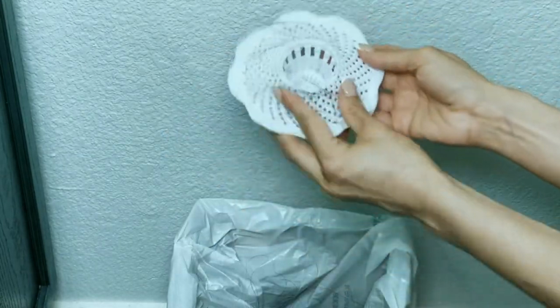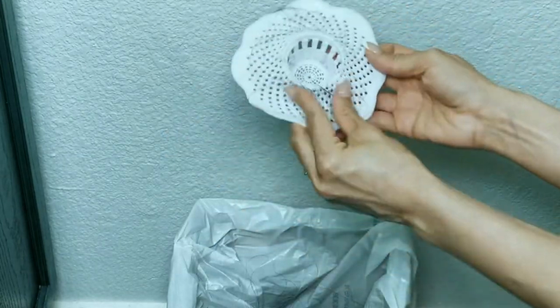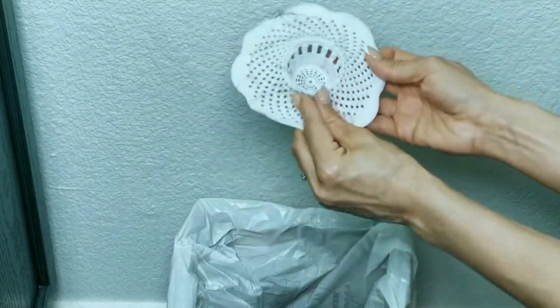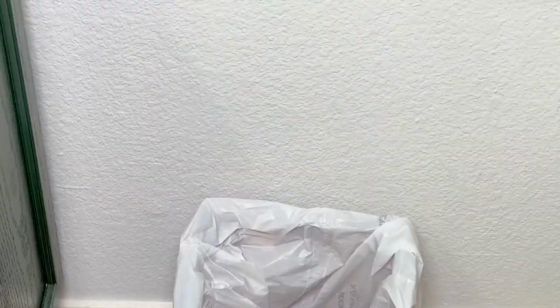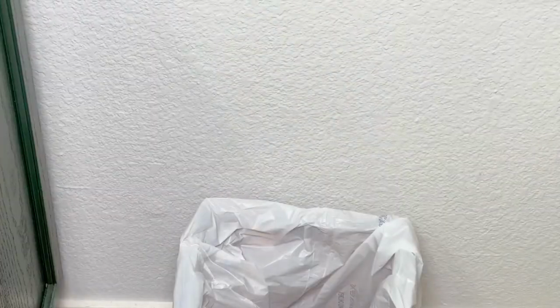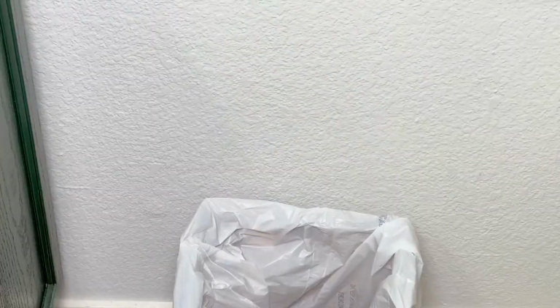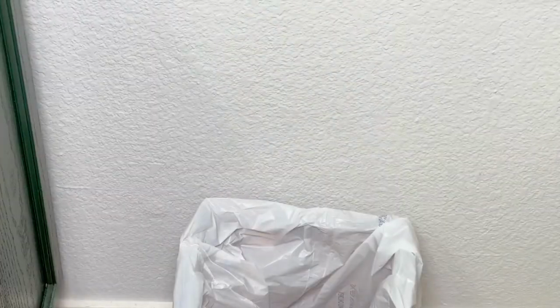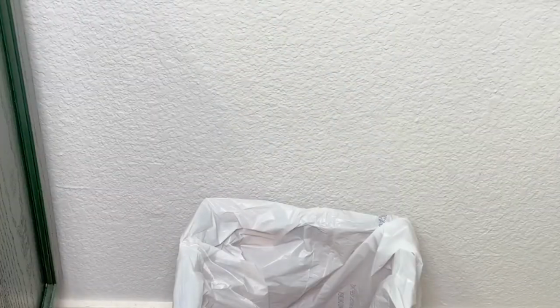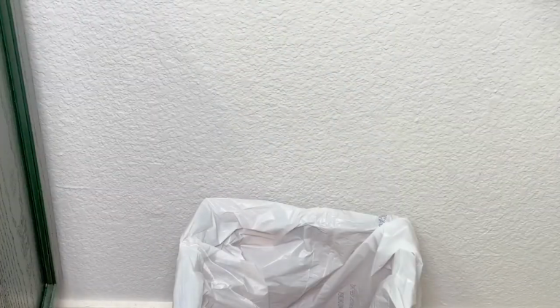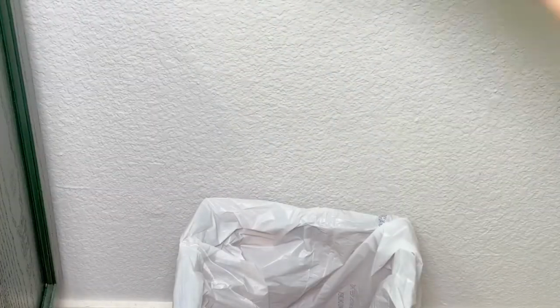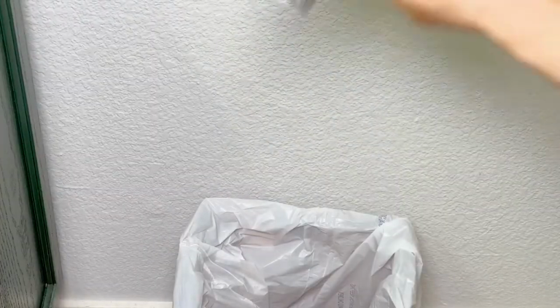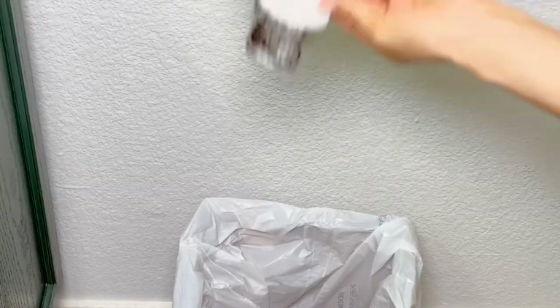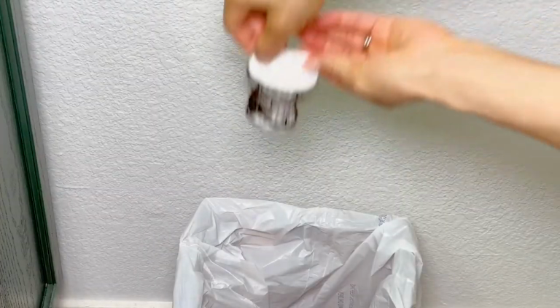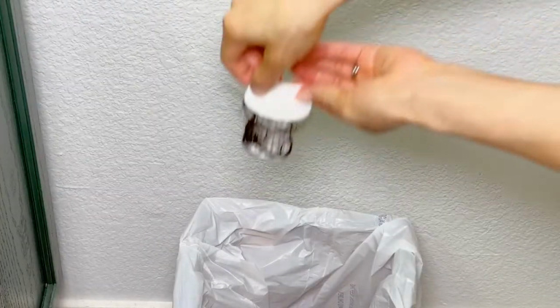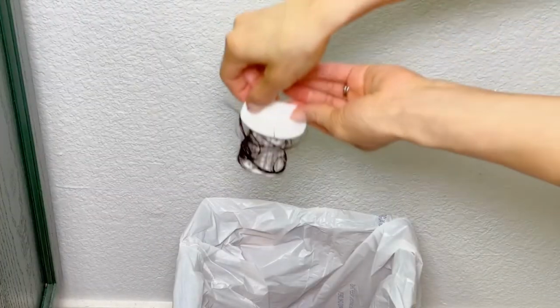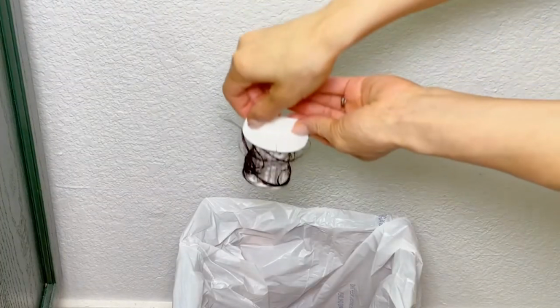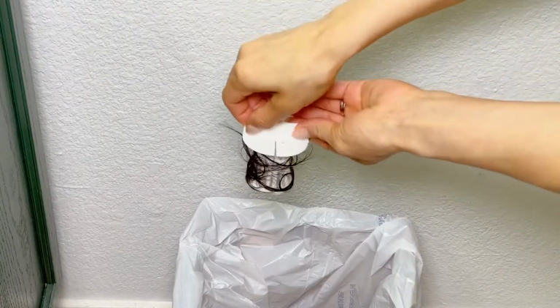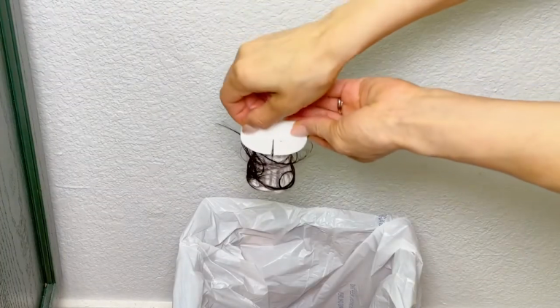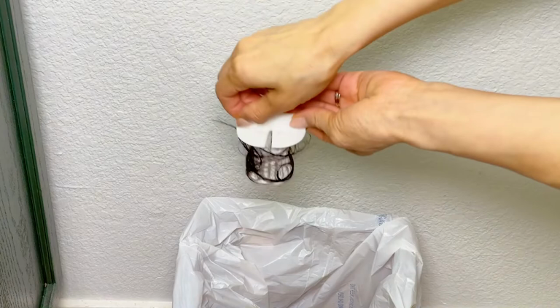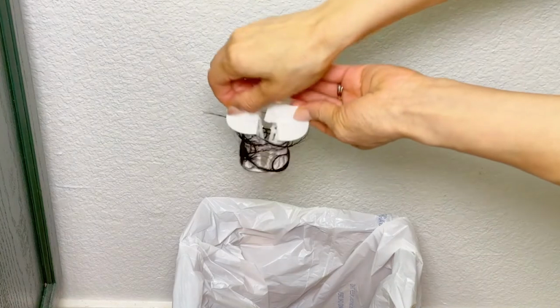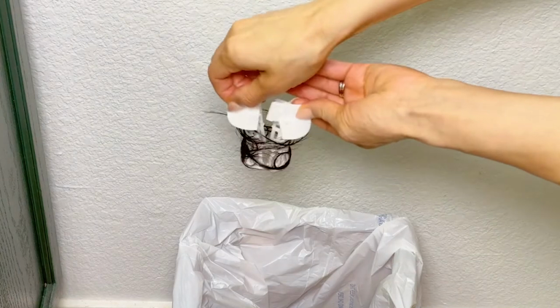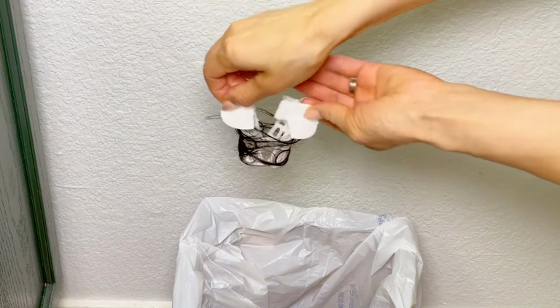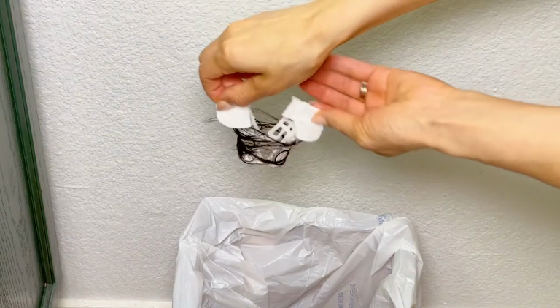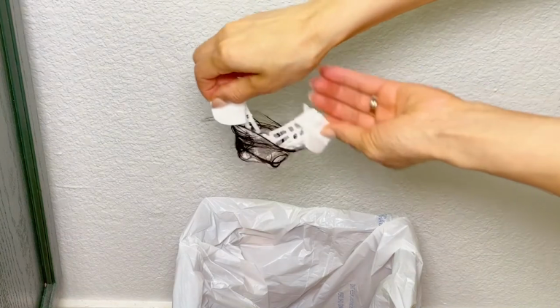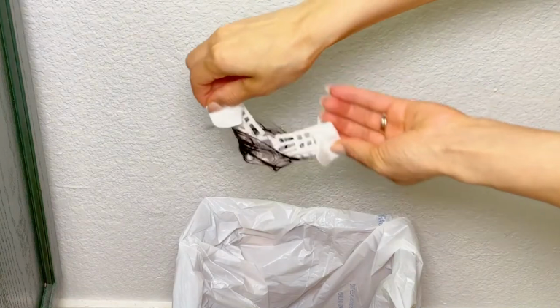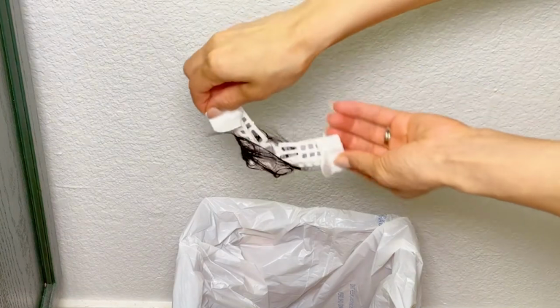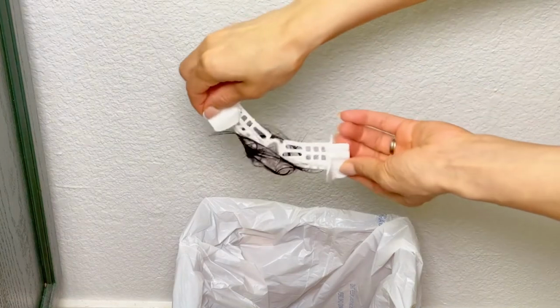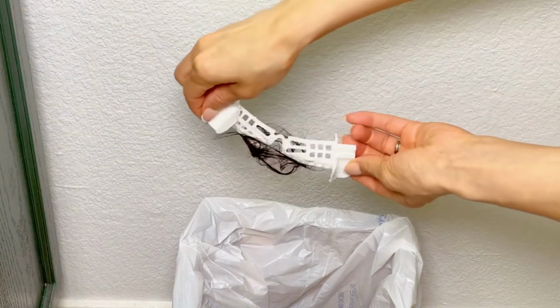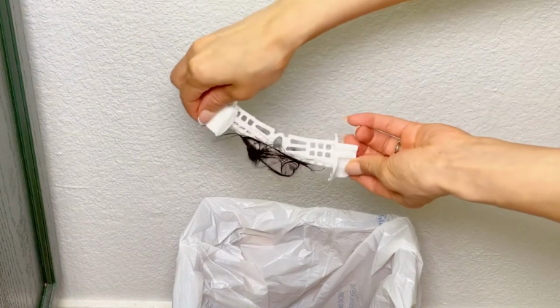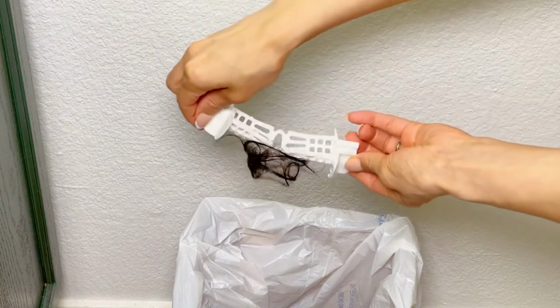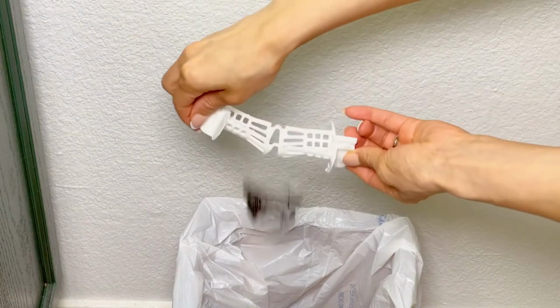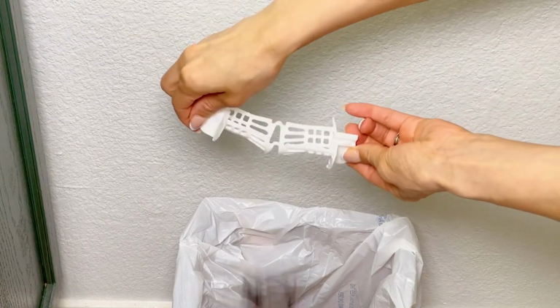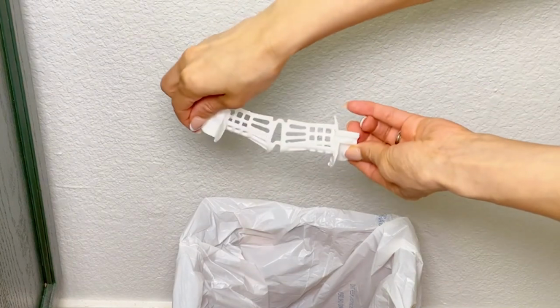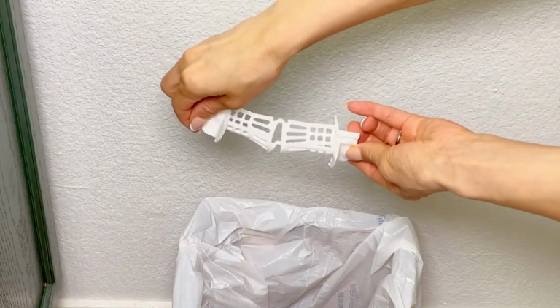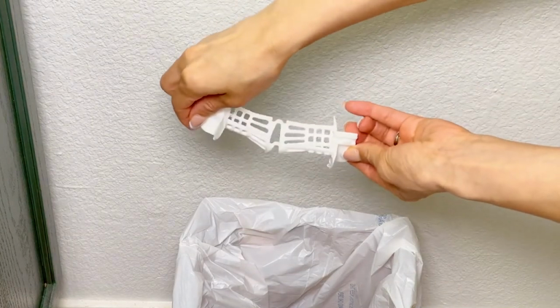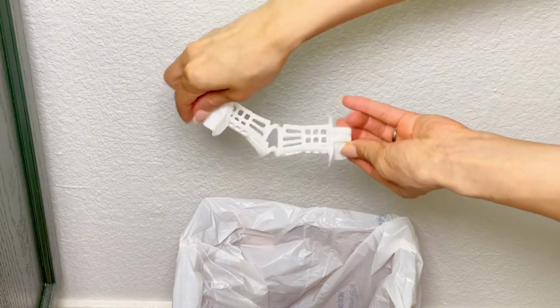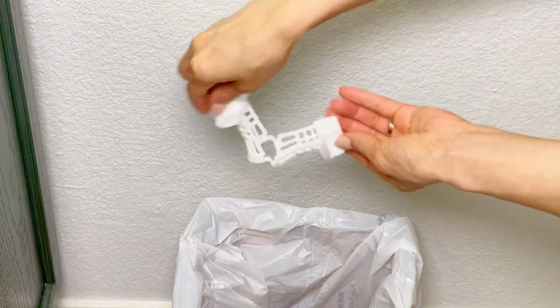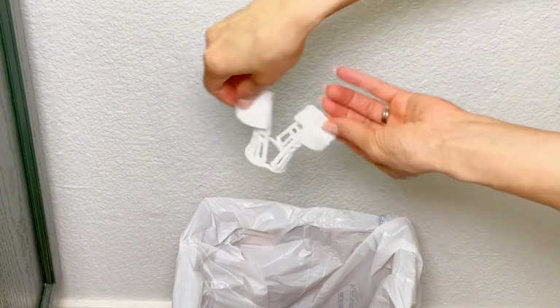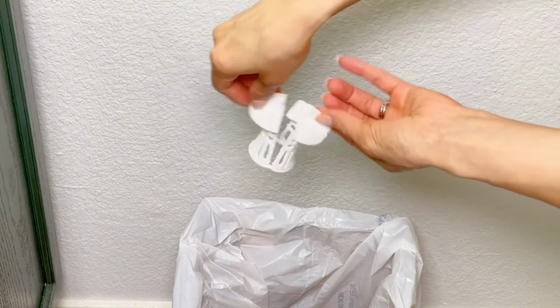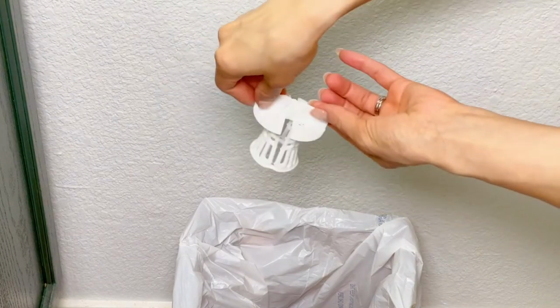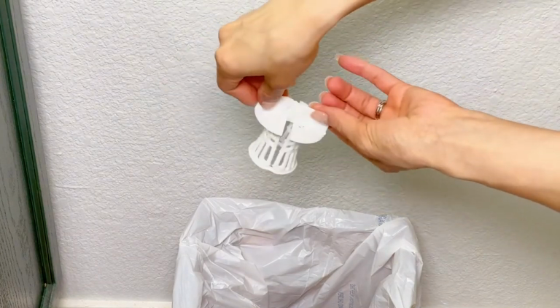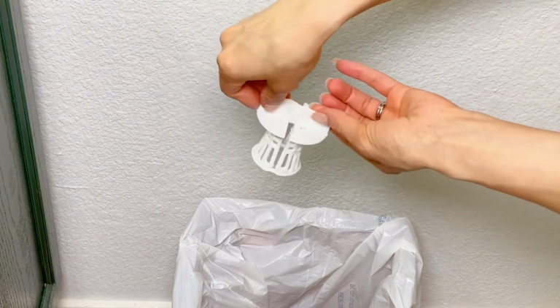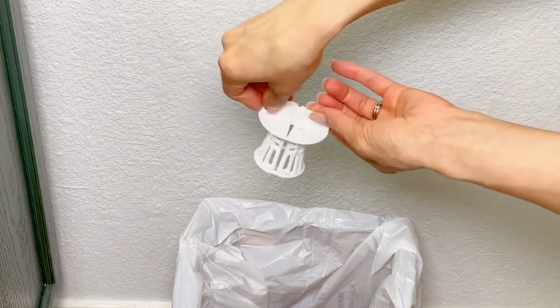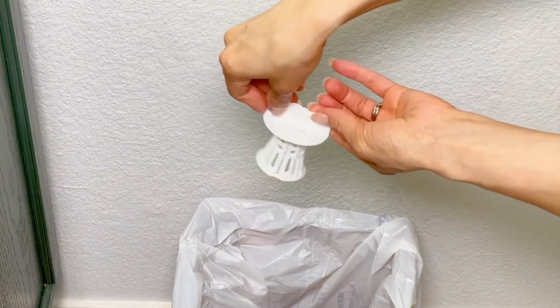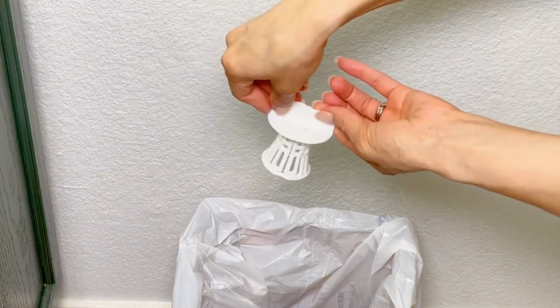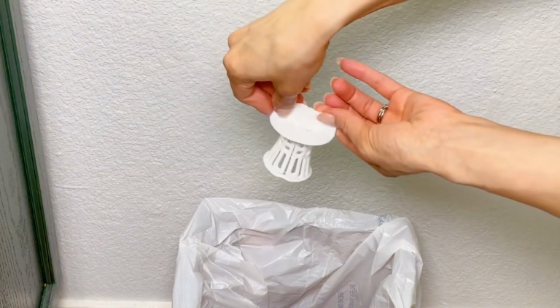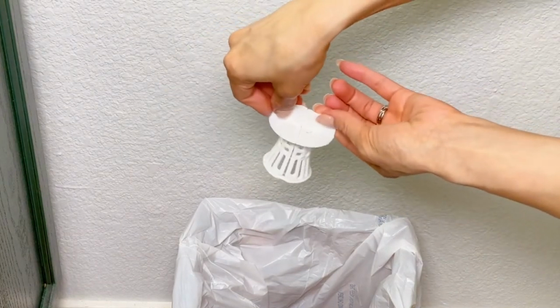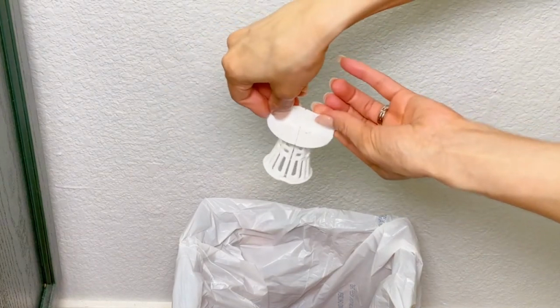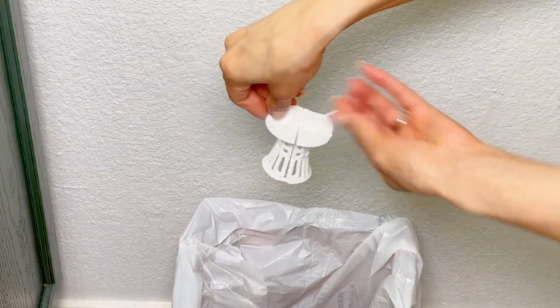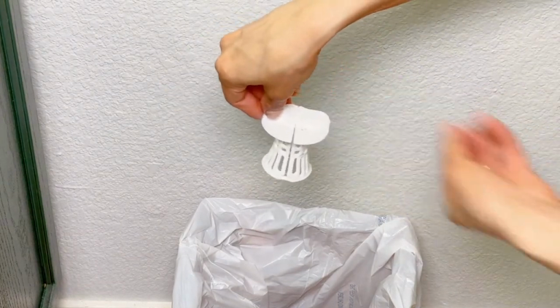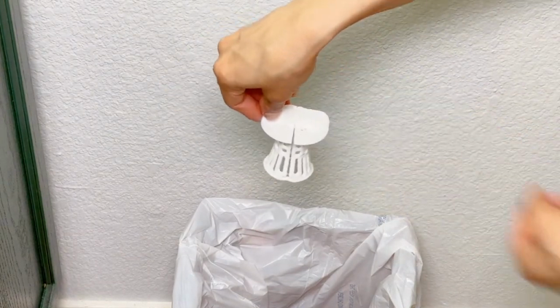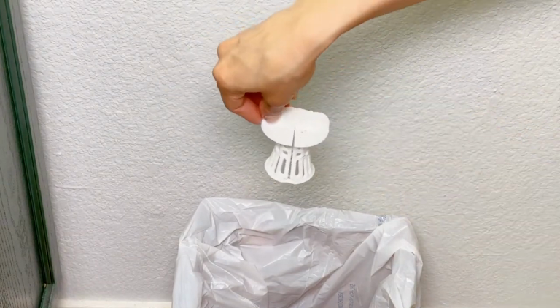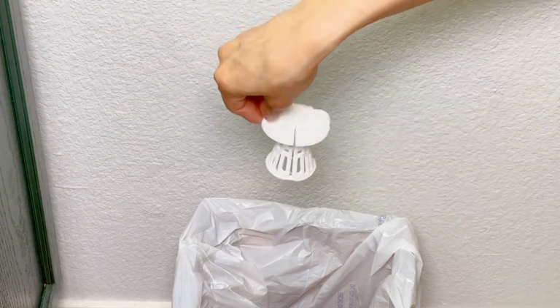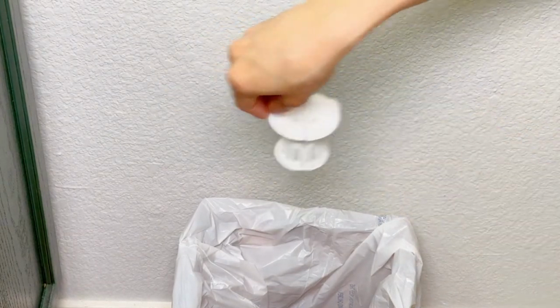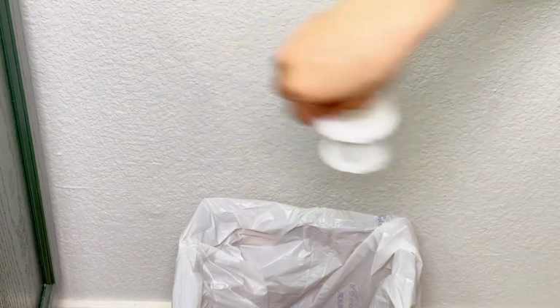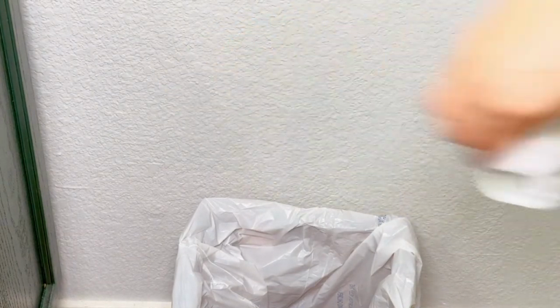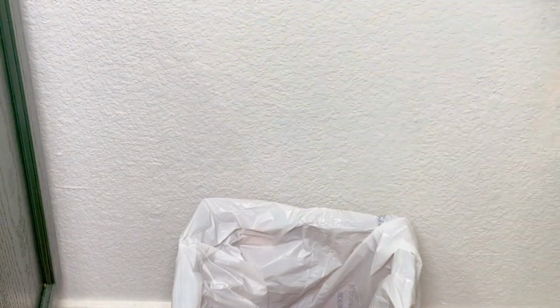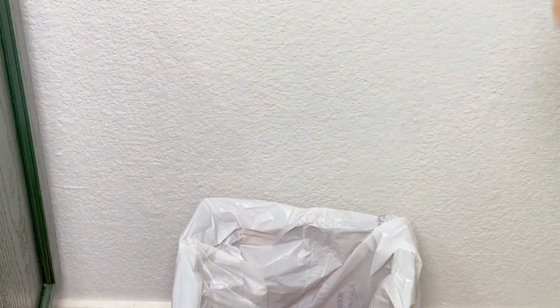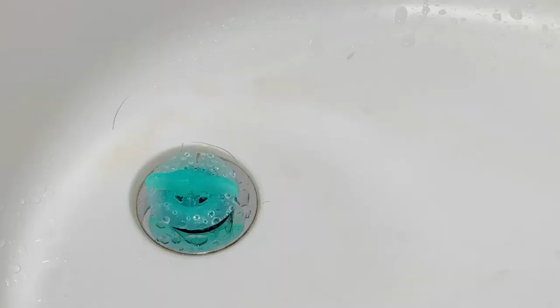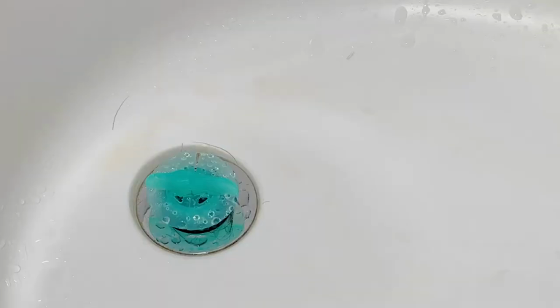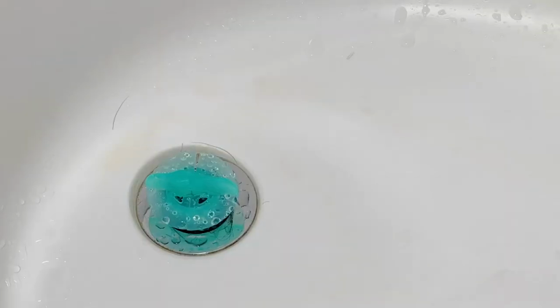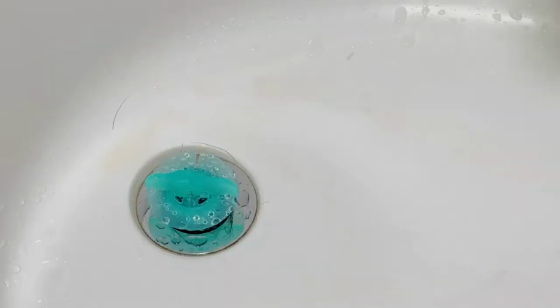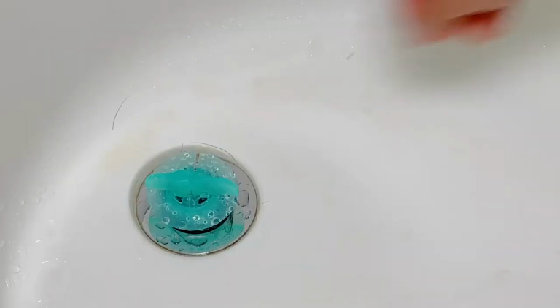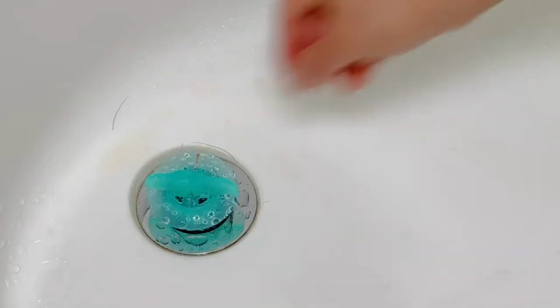Watch how easy it is to remove hair with the Eco-Catch. No touching necessary. Easy catch, easy clean.